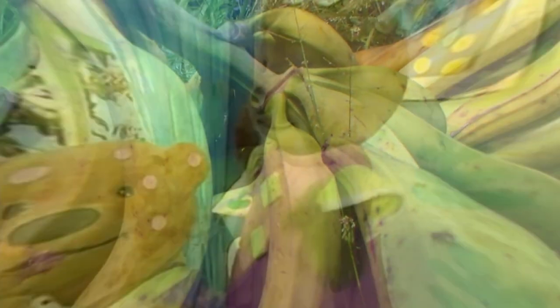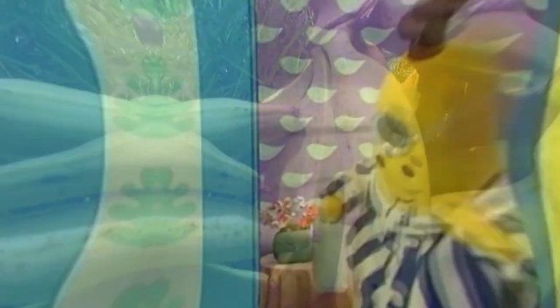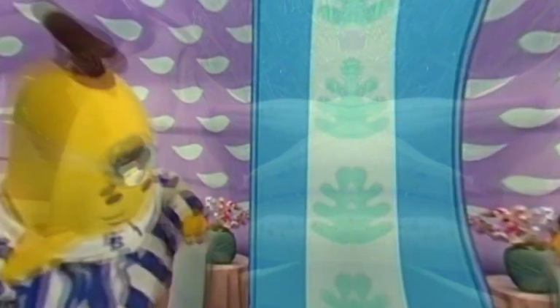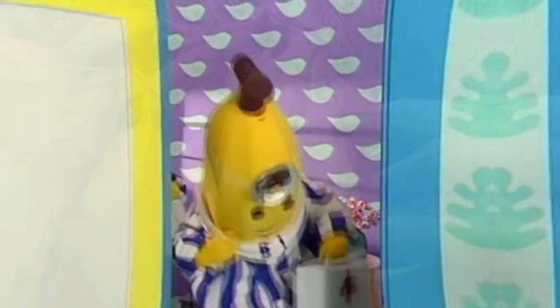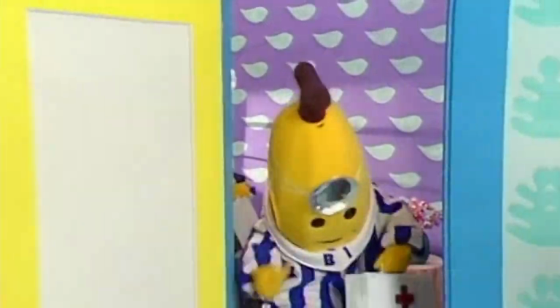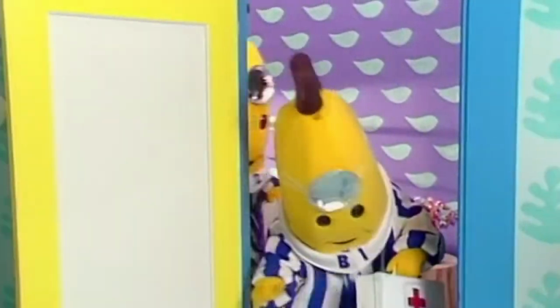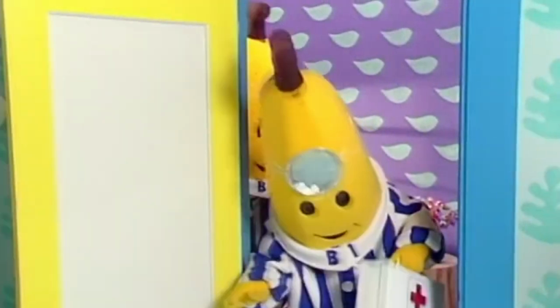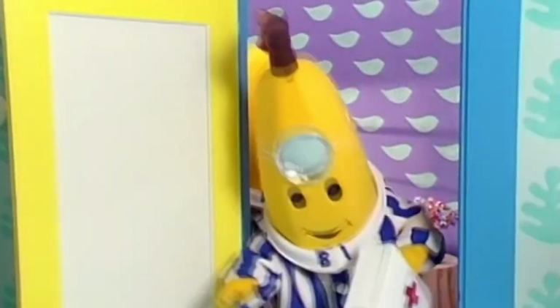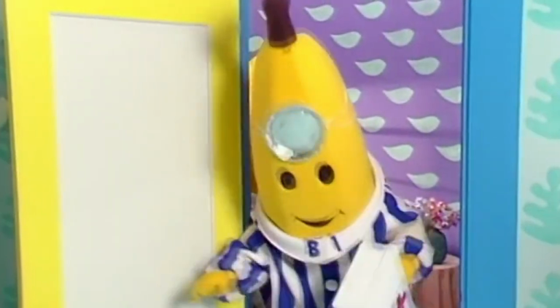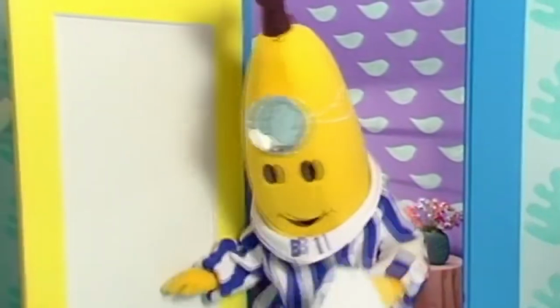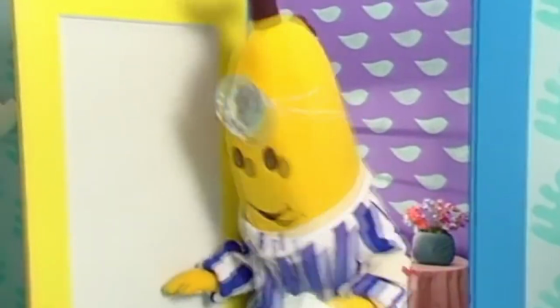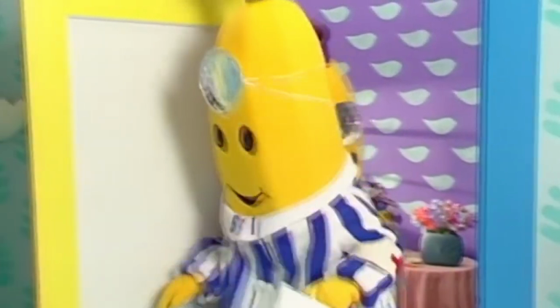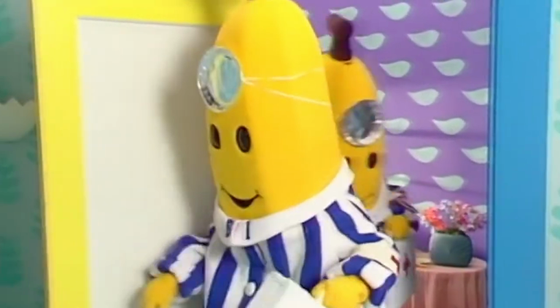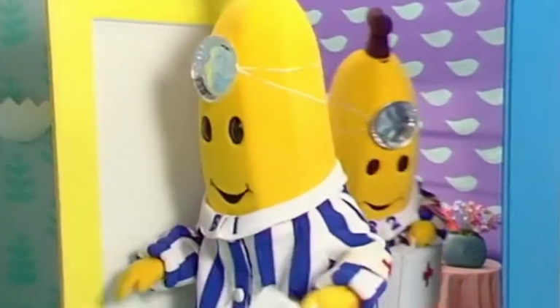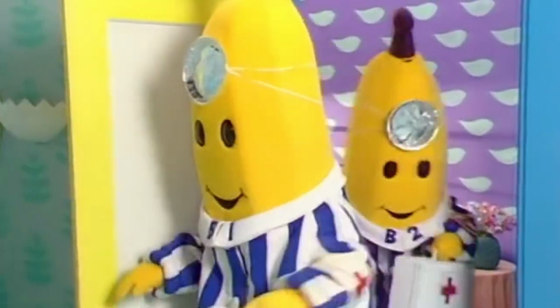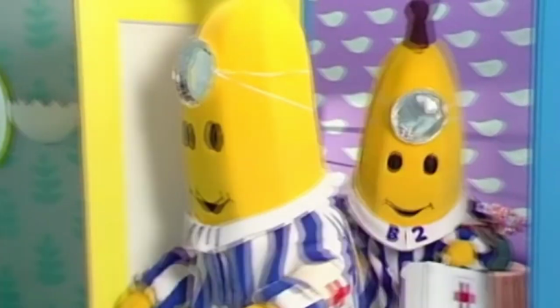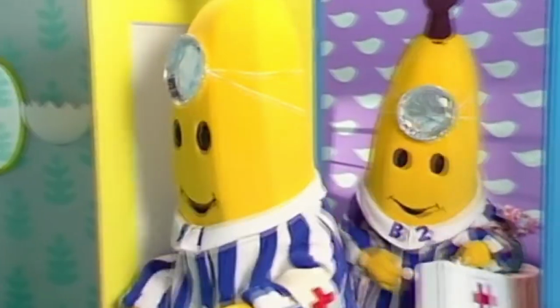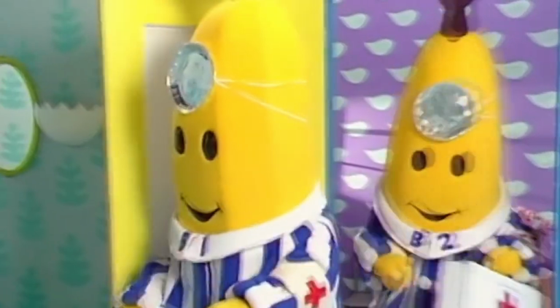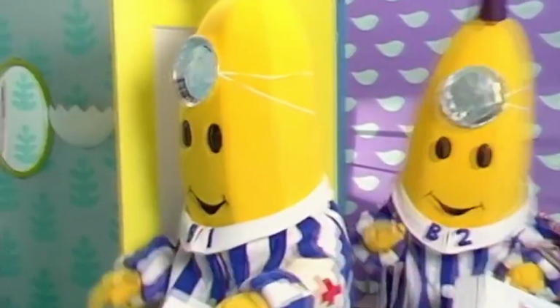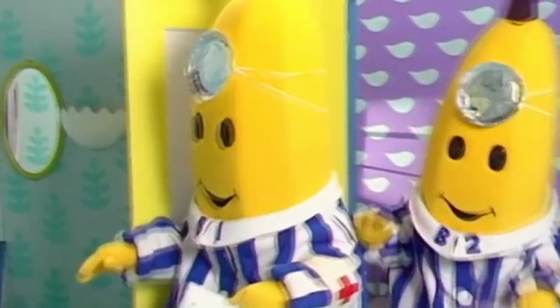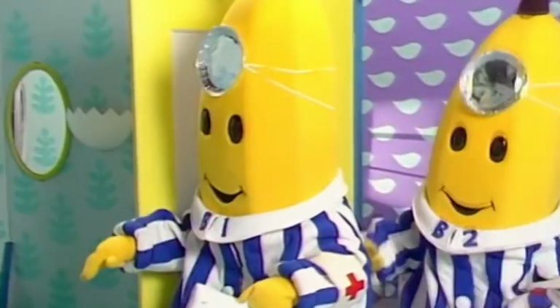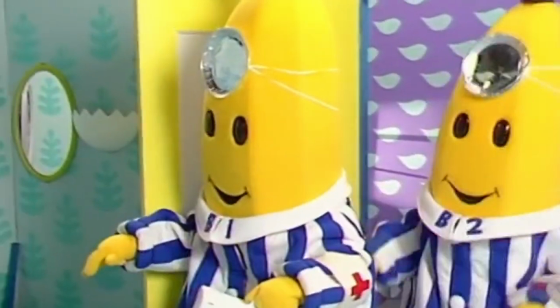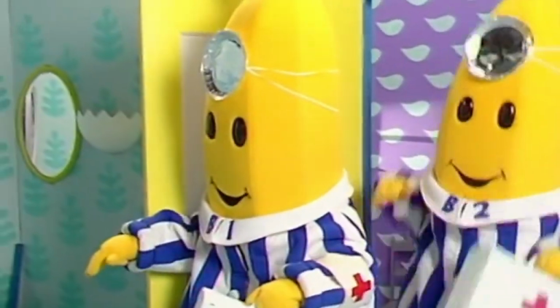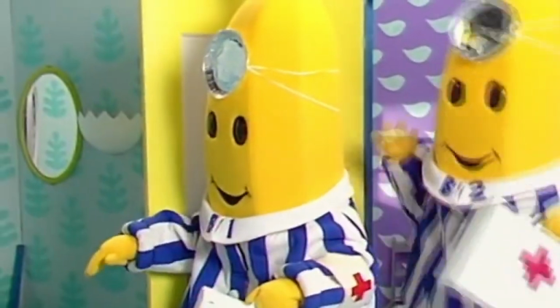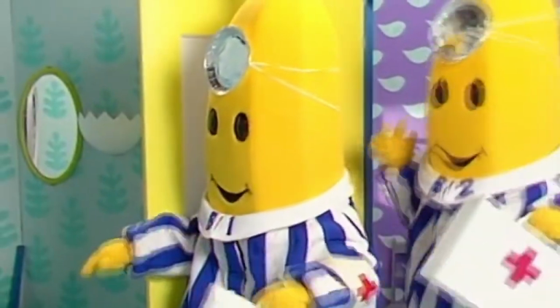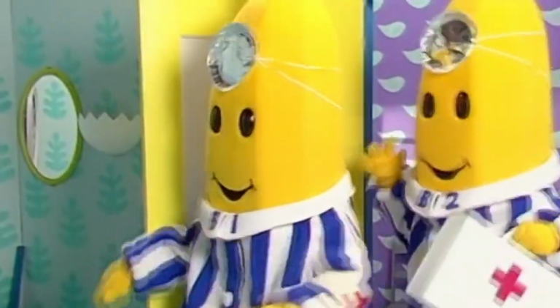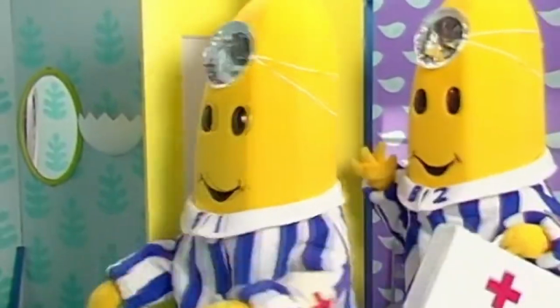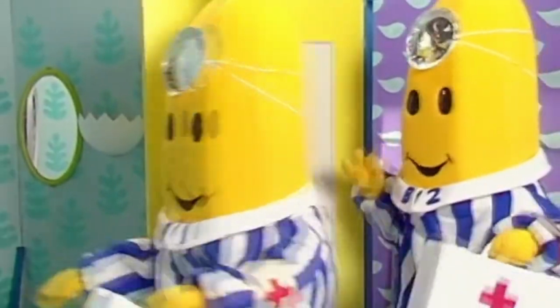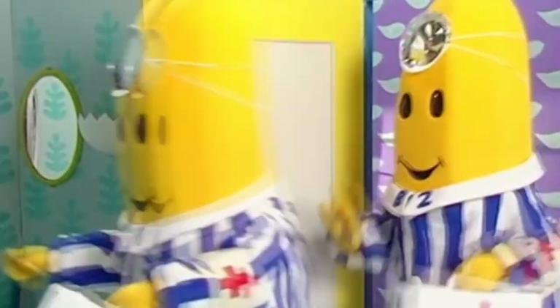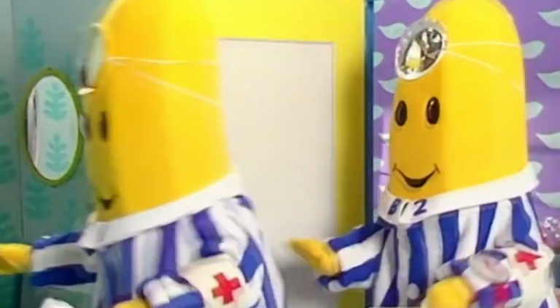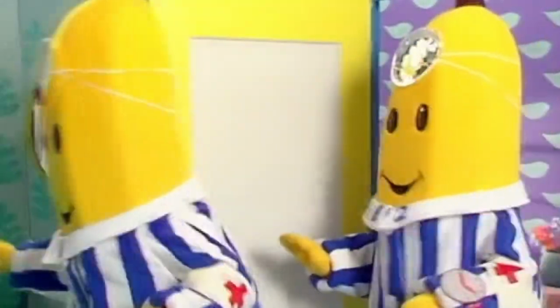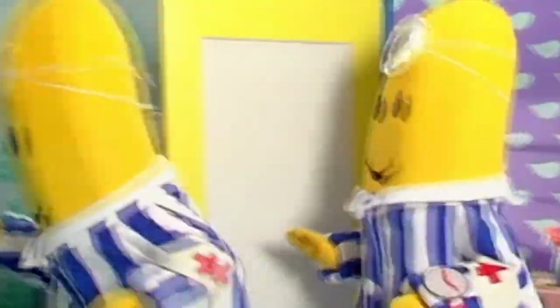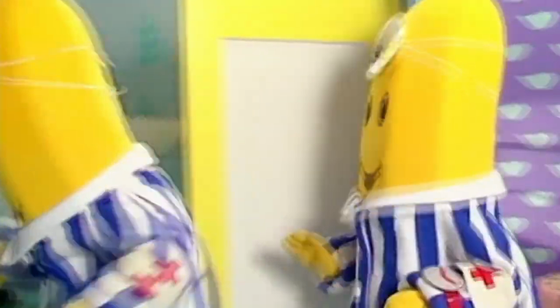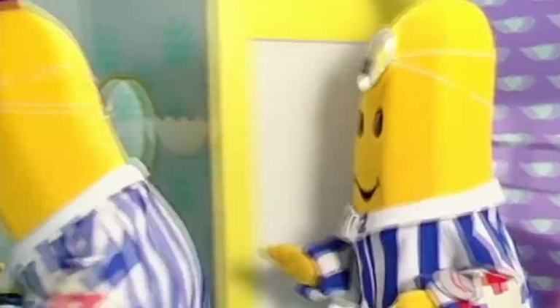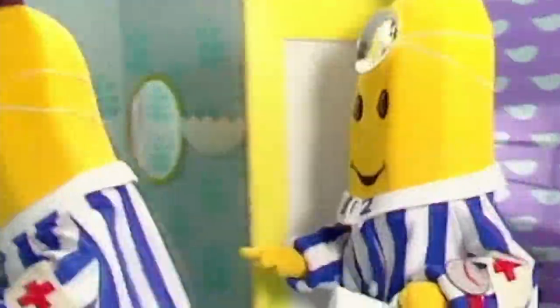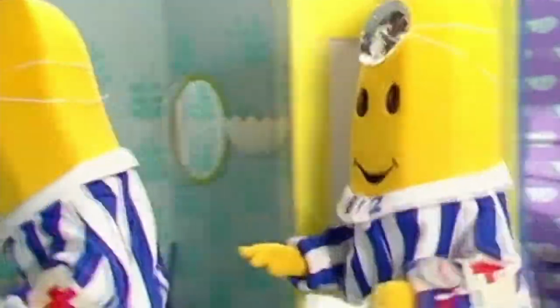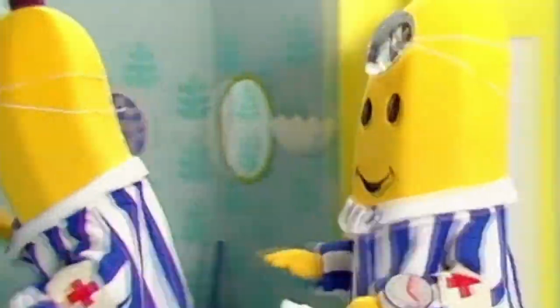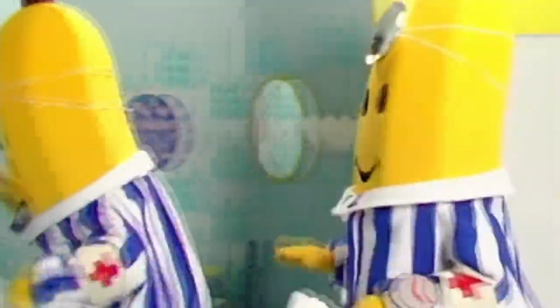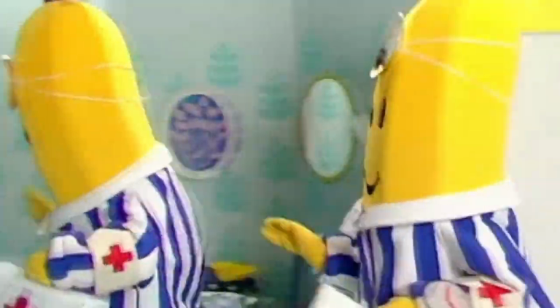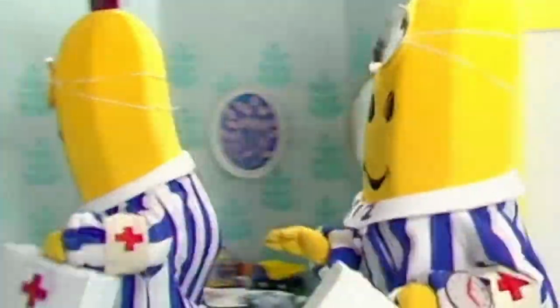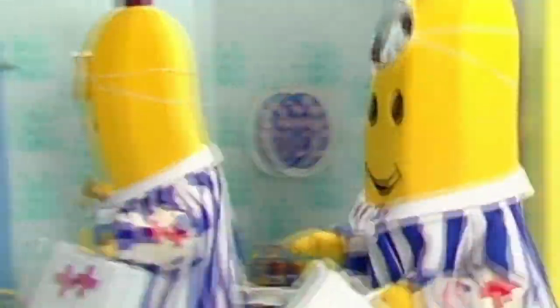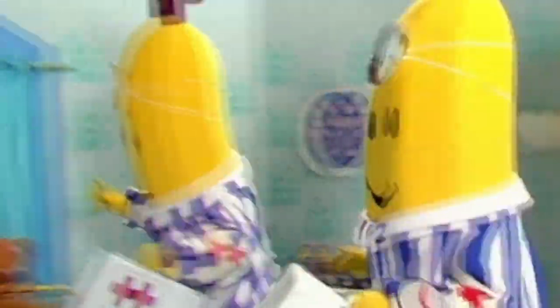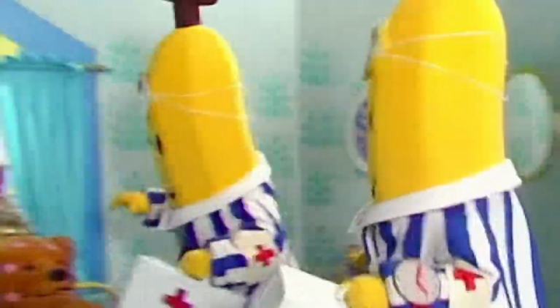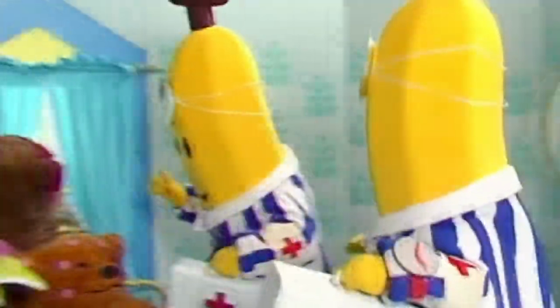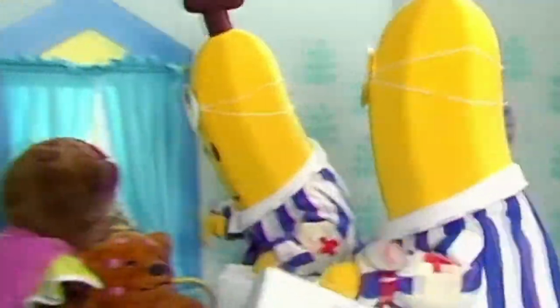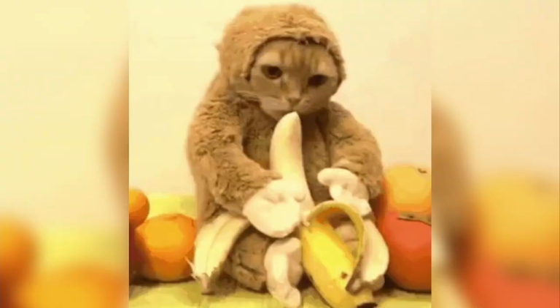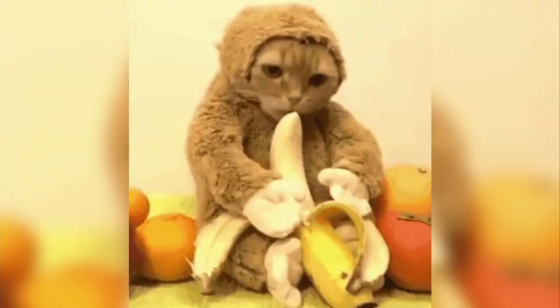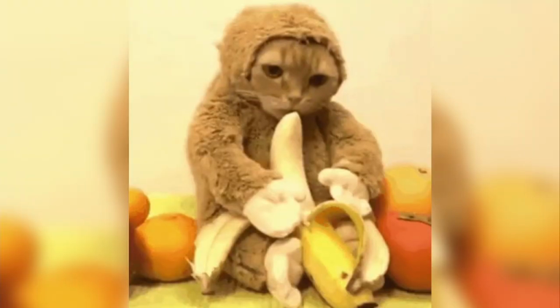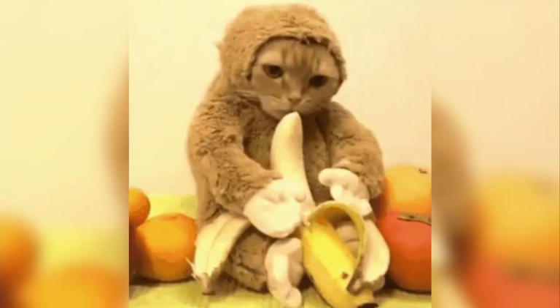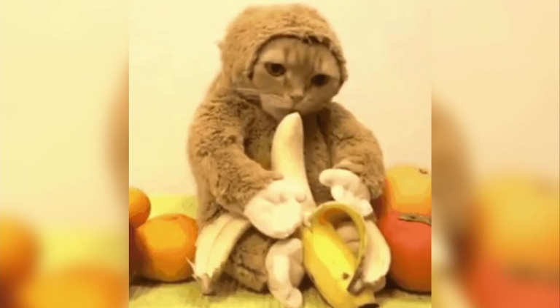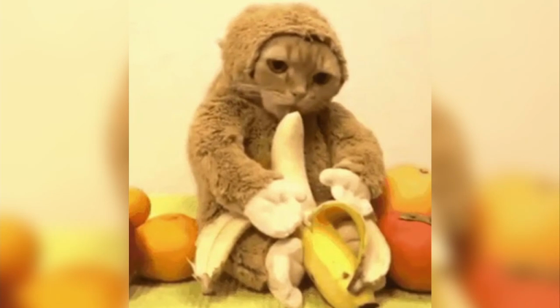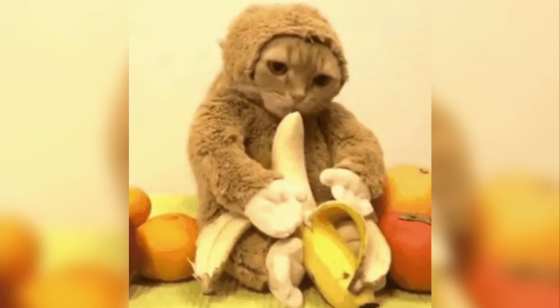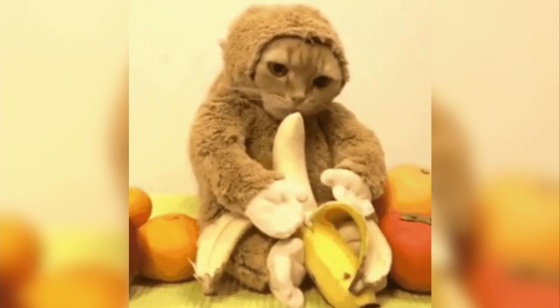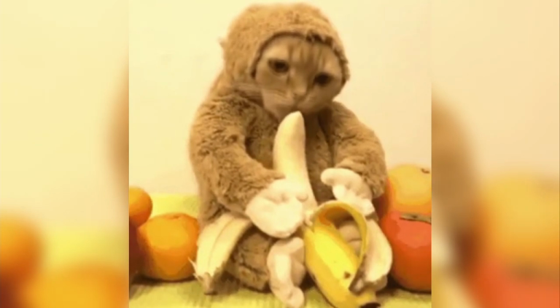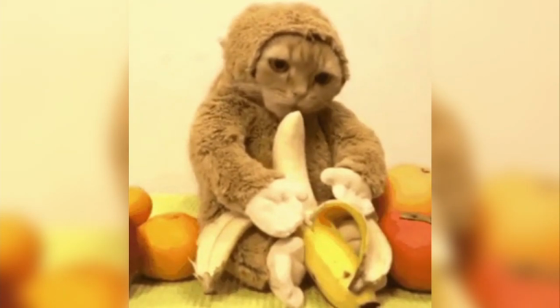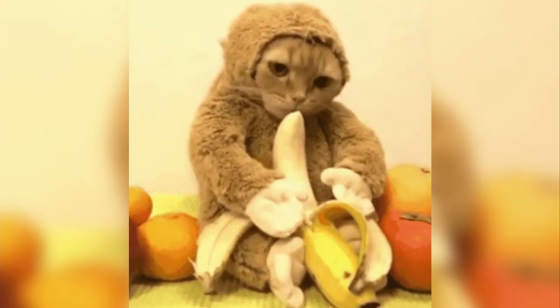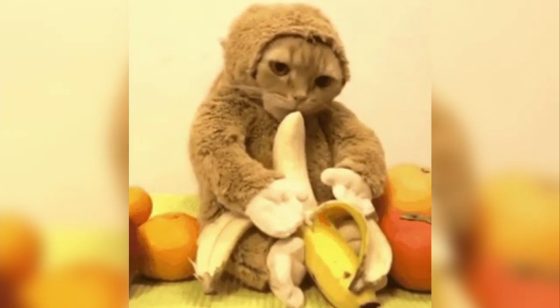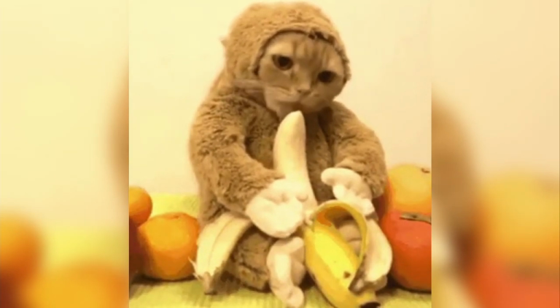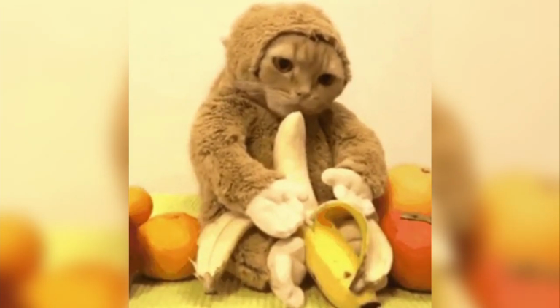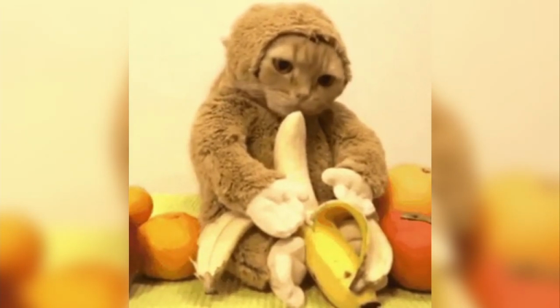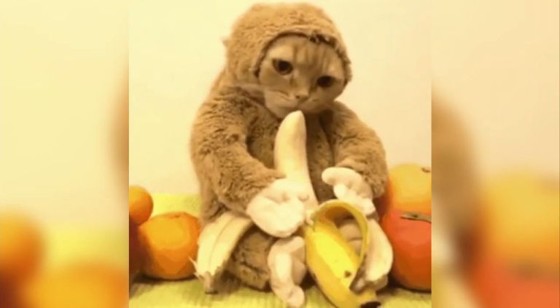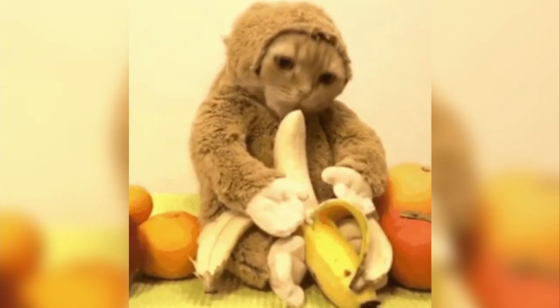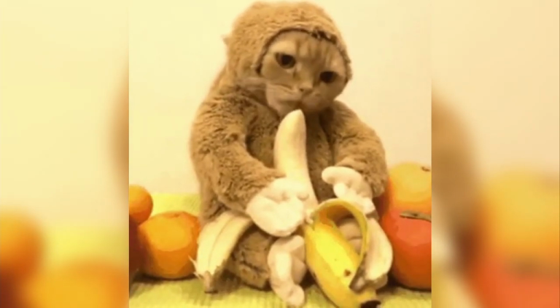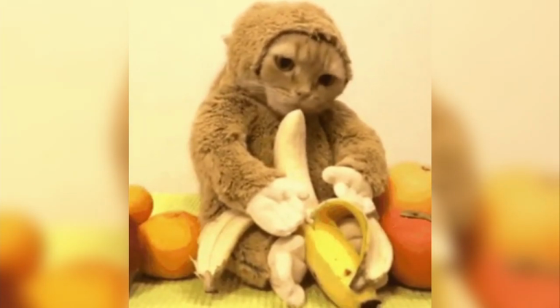Among other nutrients, bananas are rich in potassium, vitamin B6, and high in fiber. Unlike plantains, they're usually eaten raw.